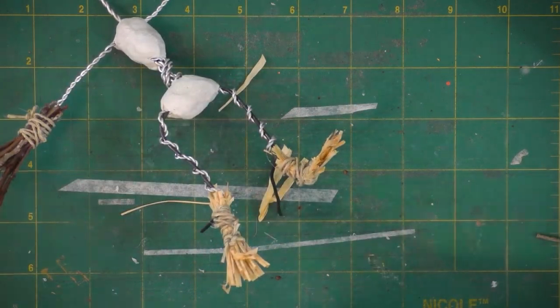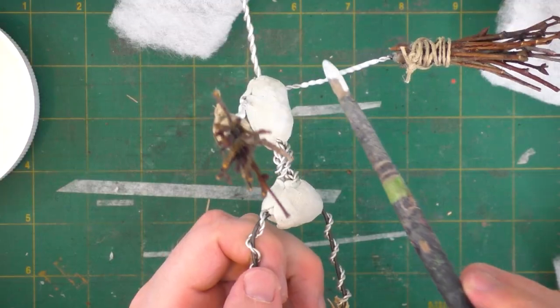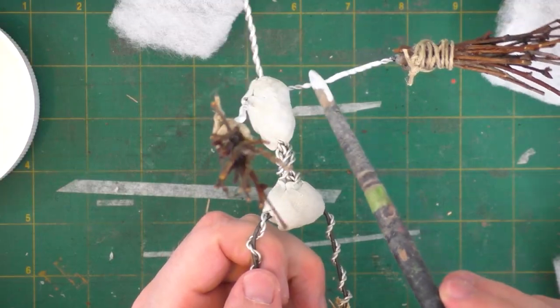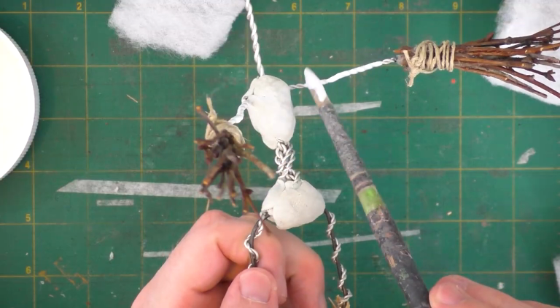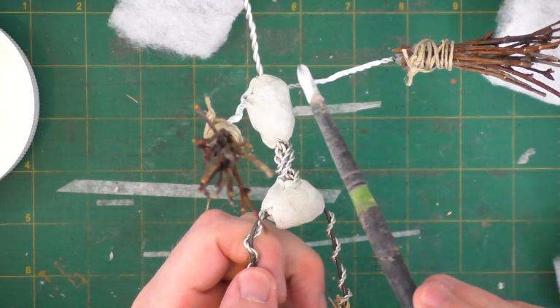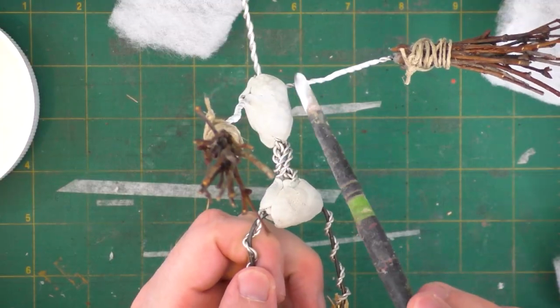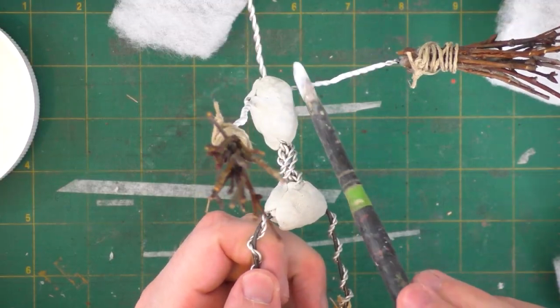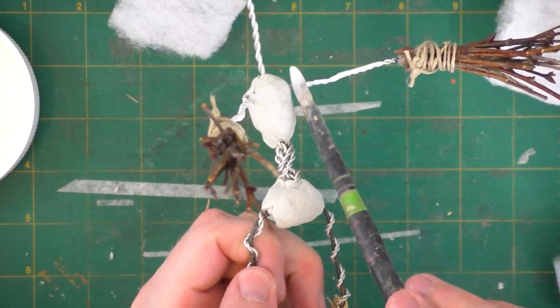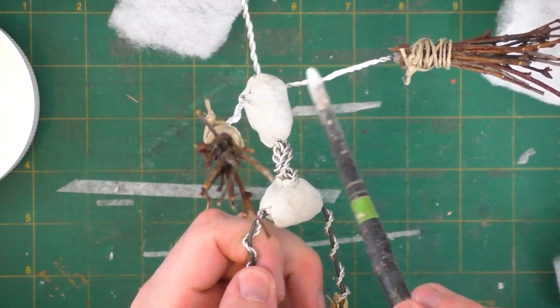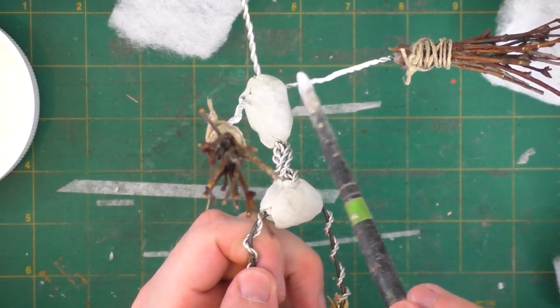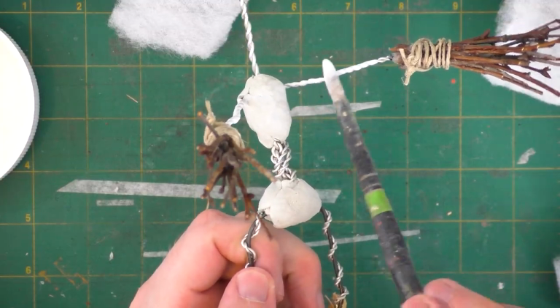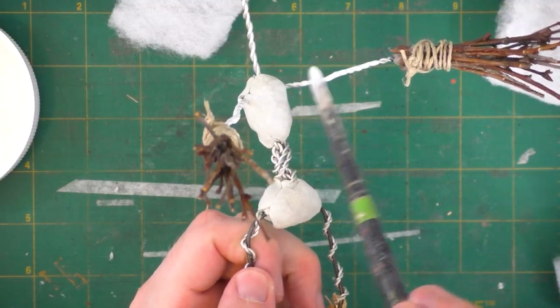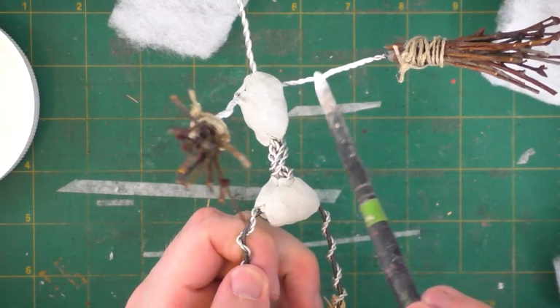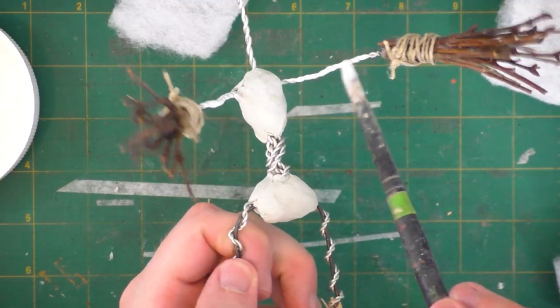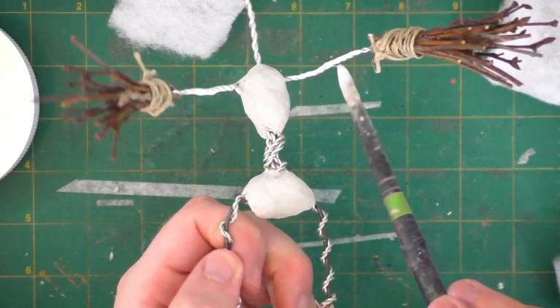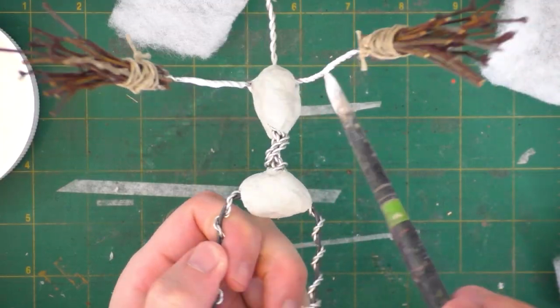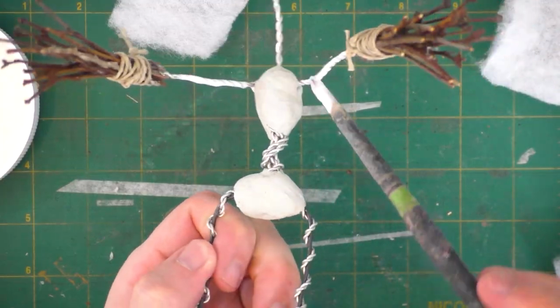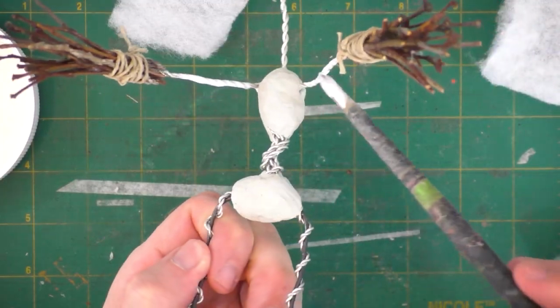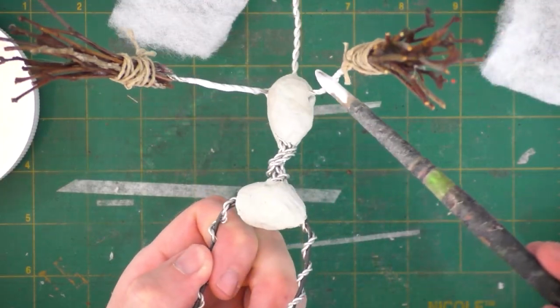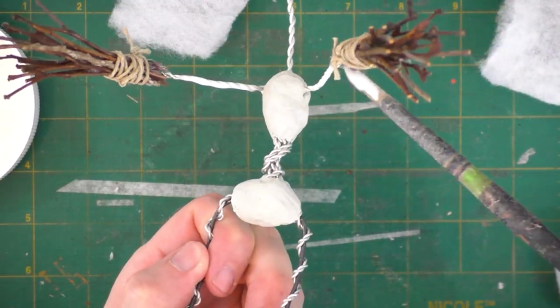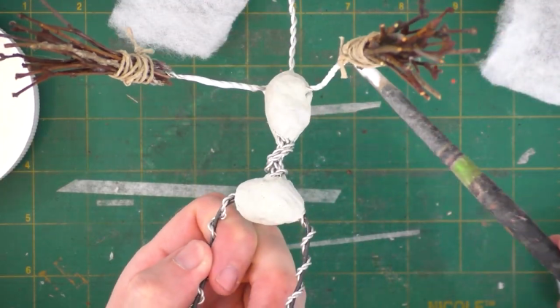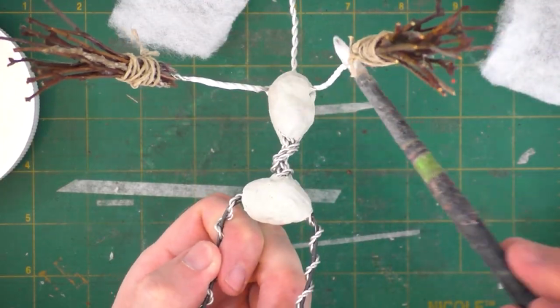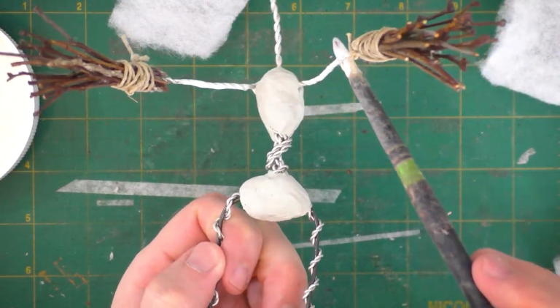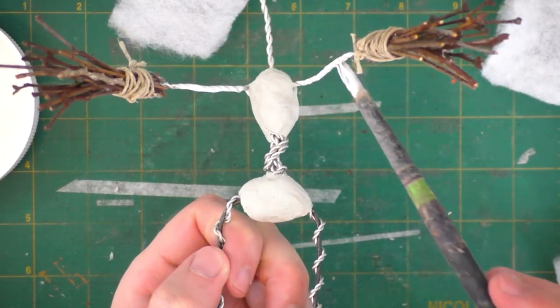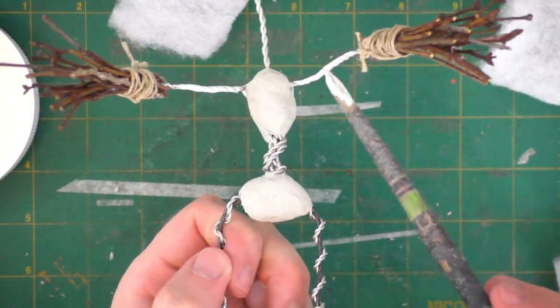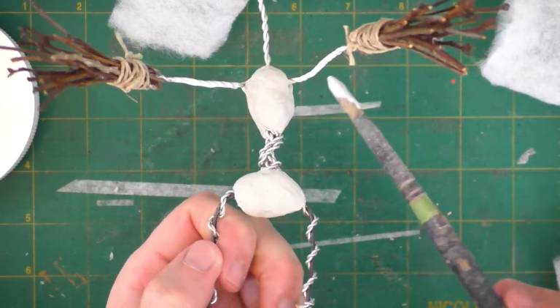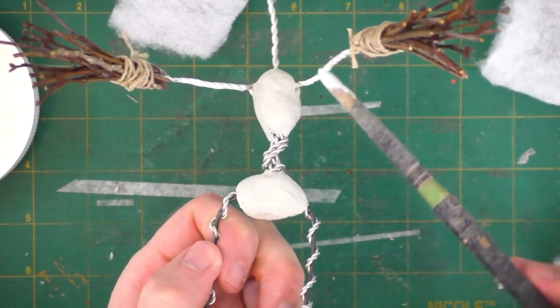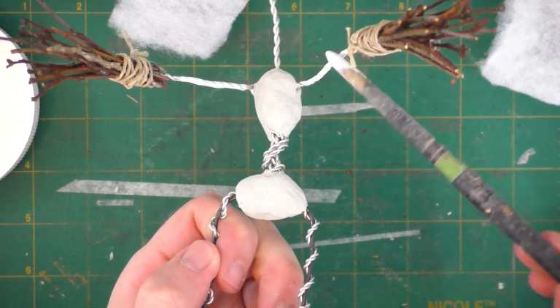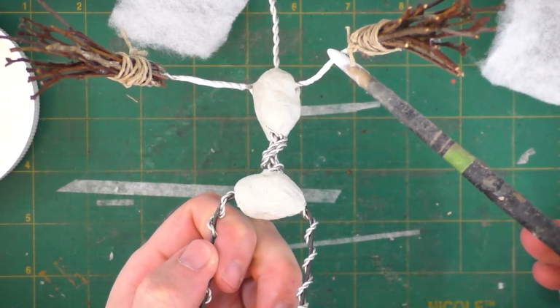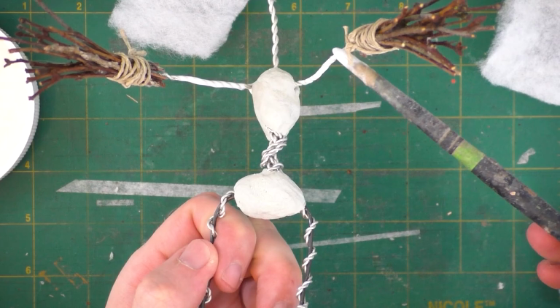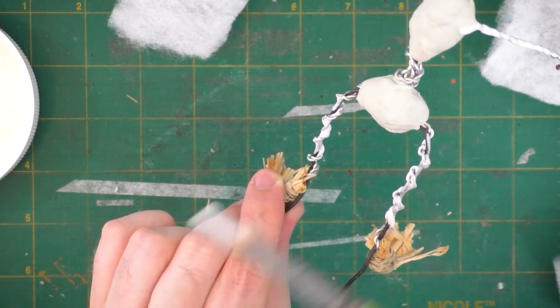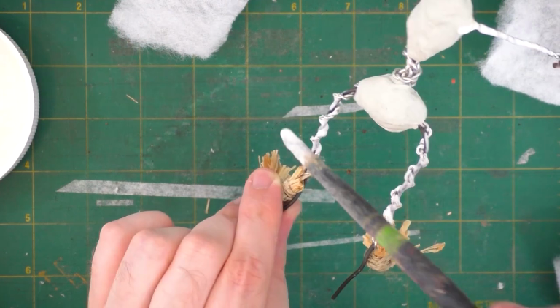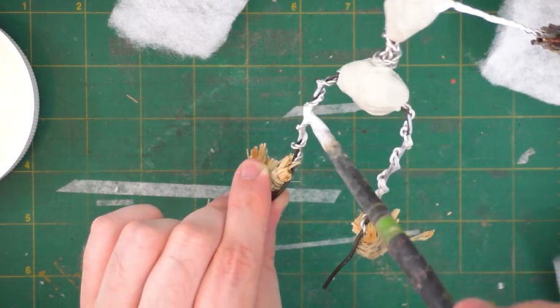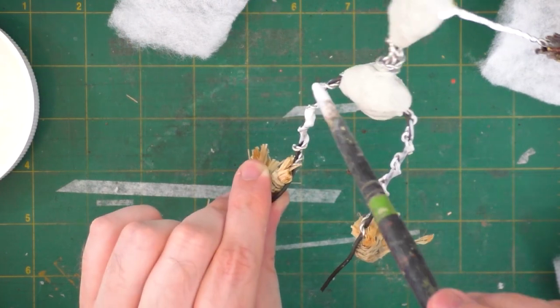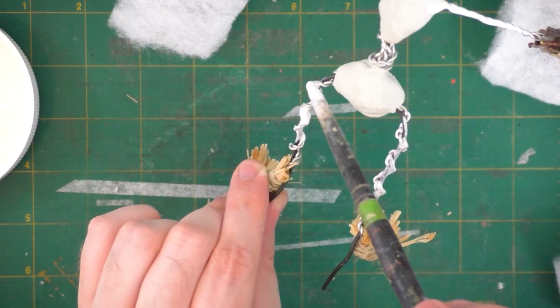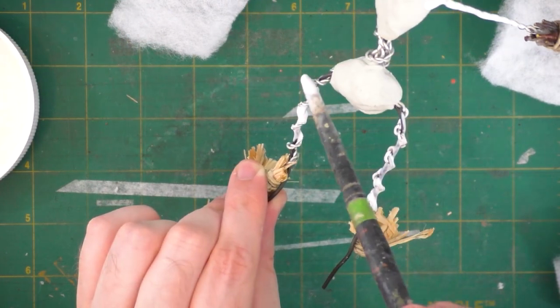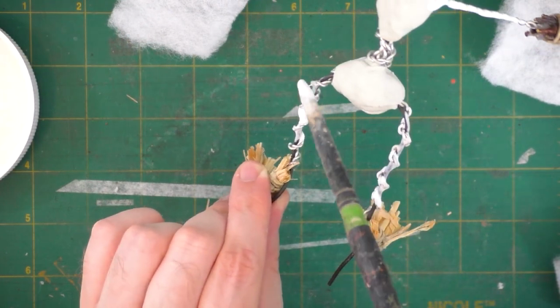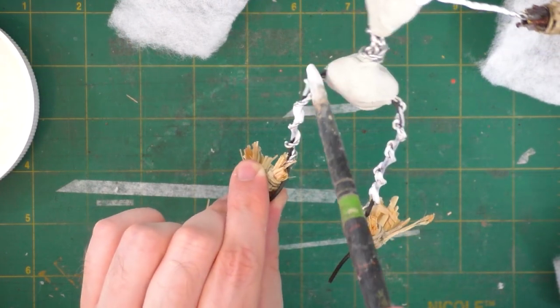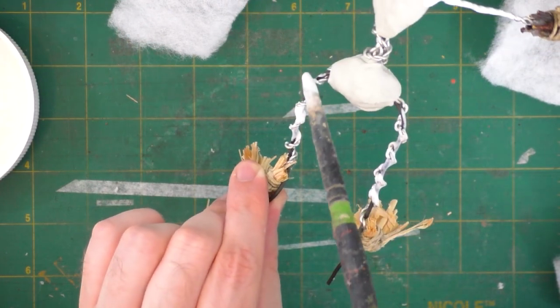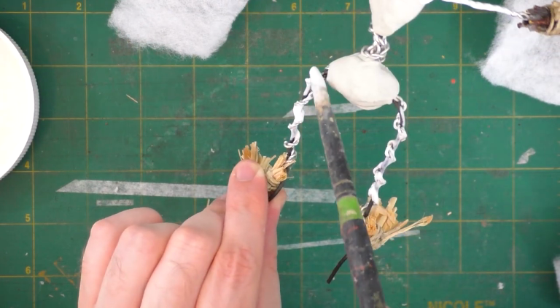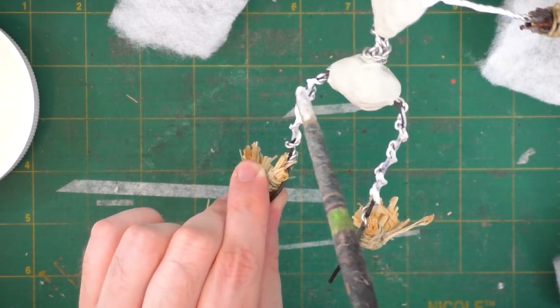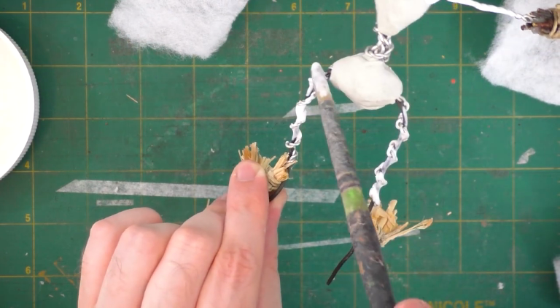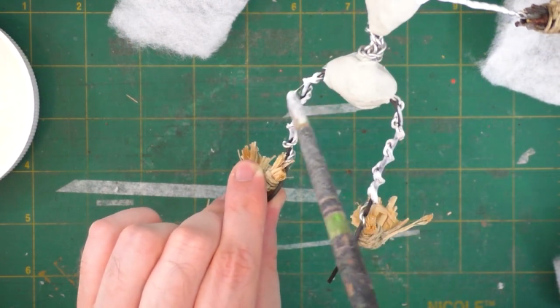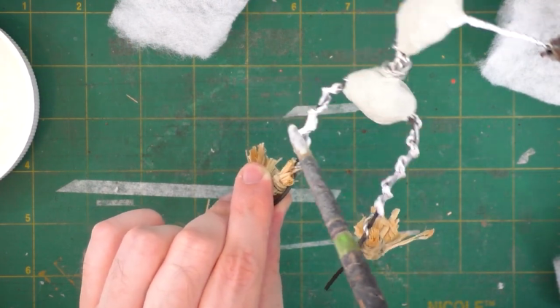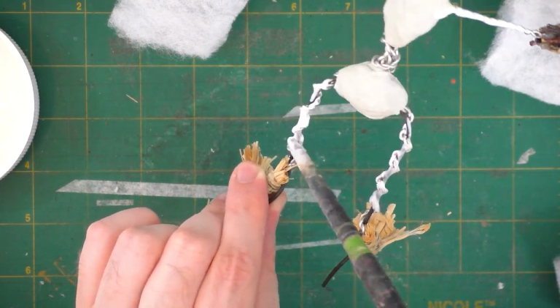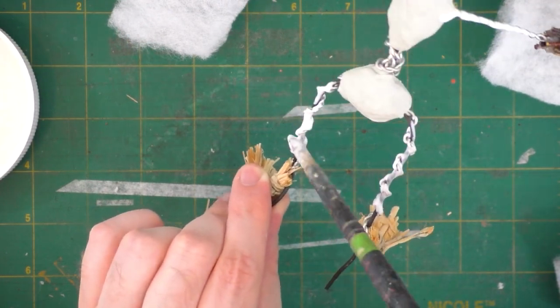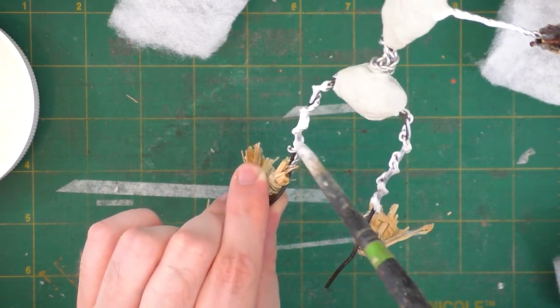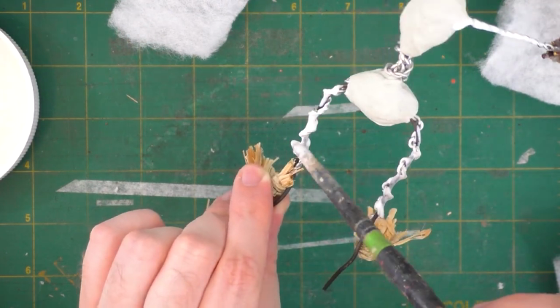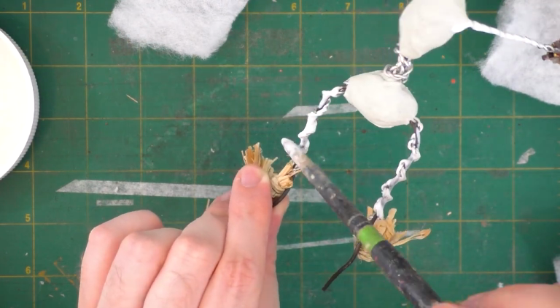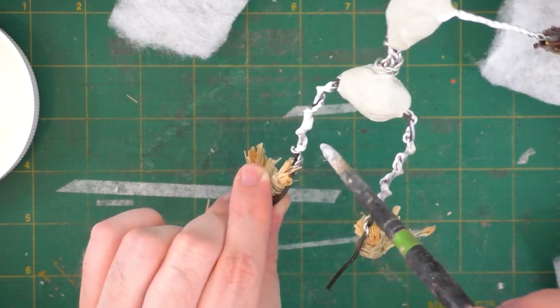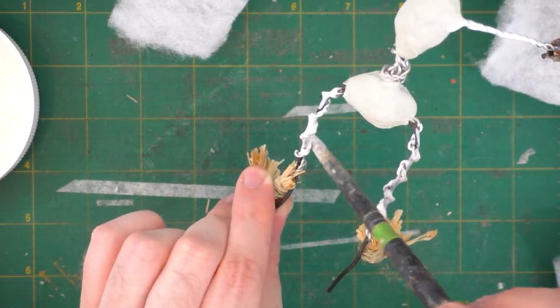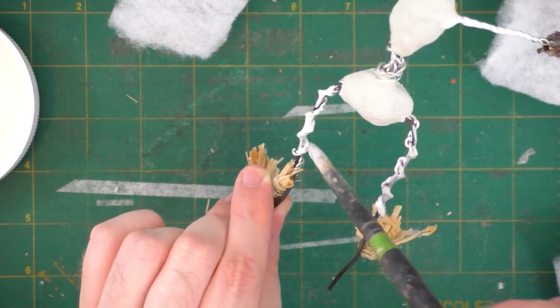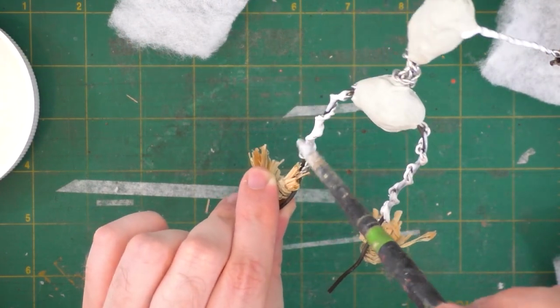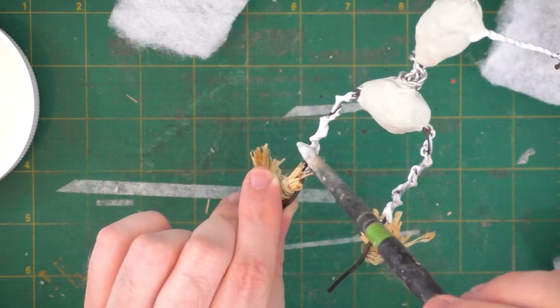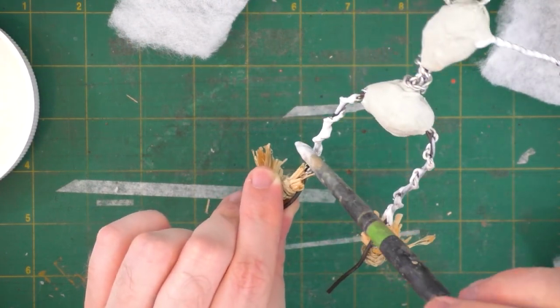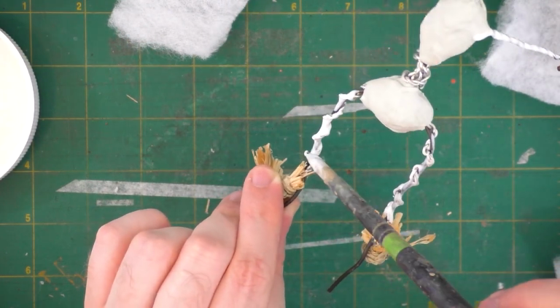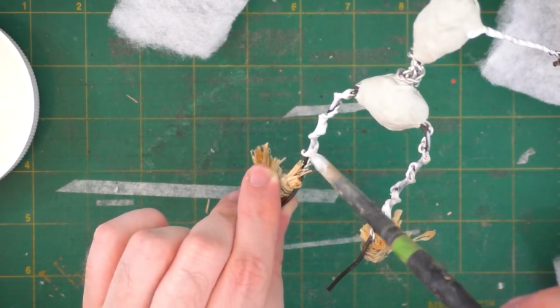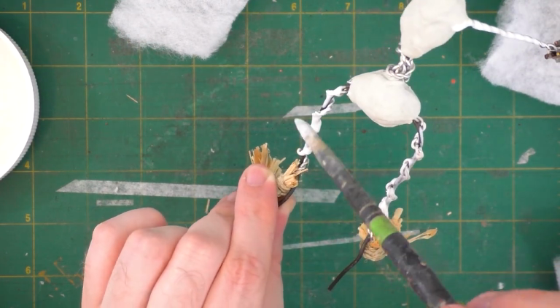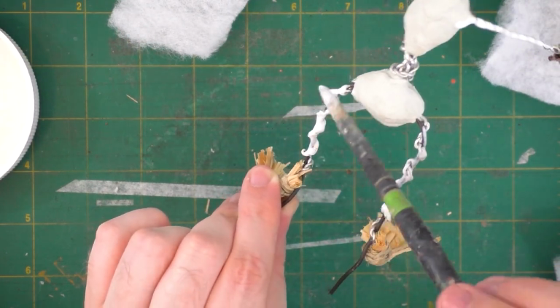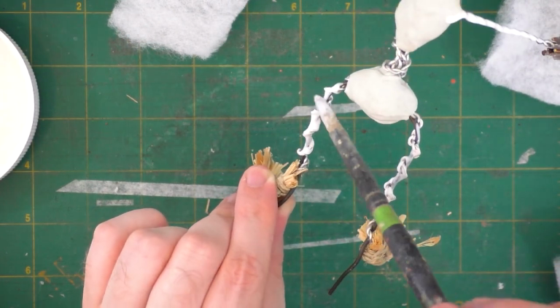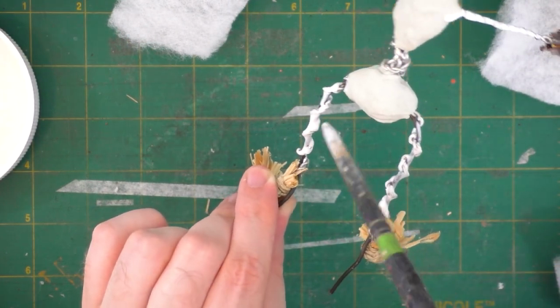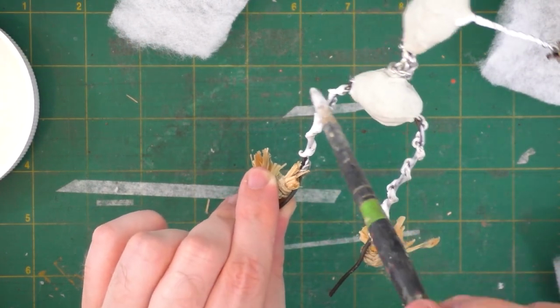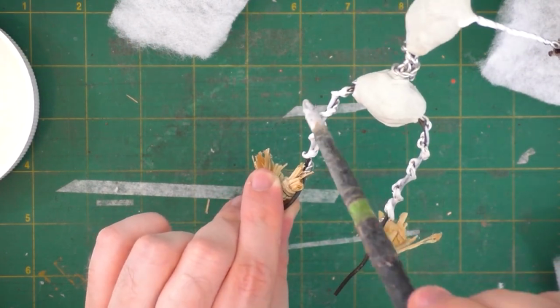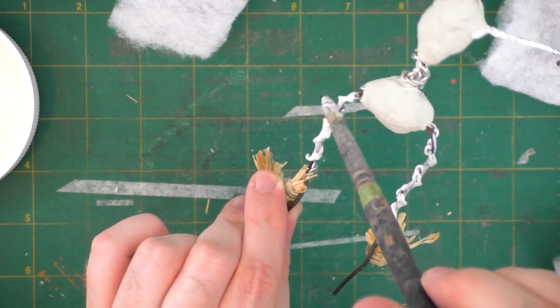Next I'm going to use acrylic matte medium to attach a thin layer of cotton batting all over the armature on the arms and legs.